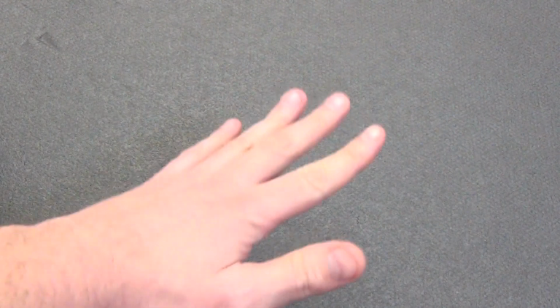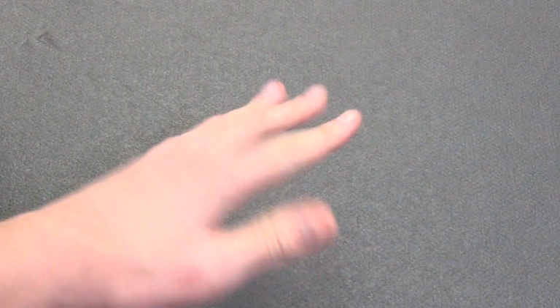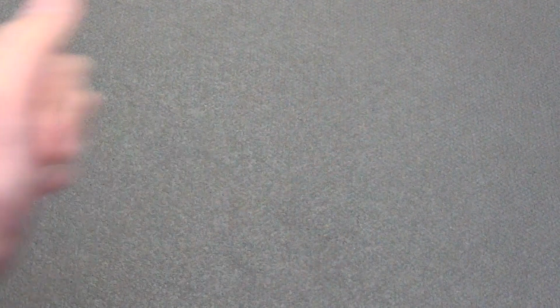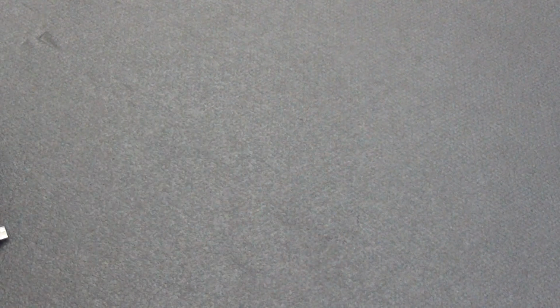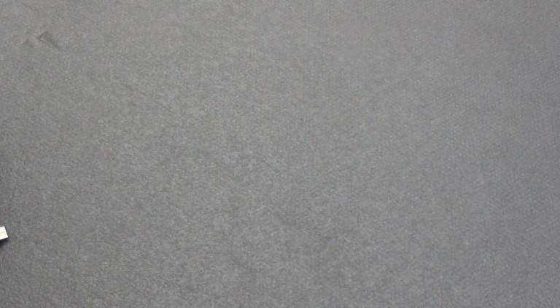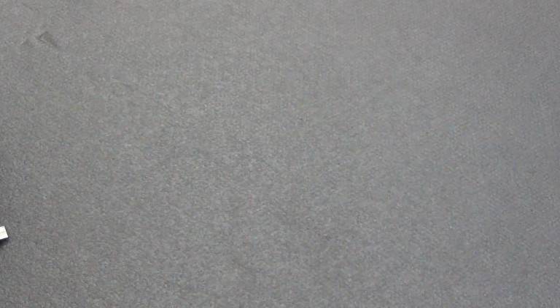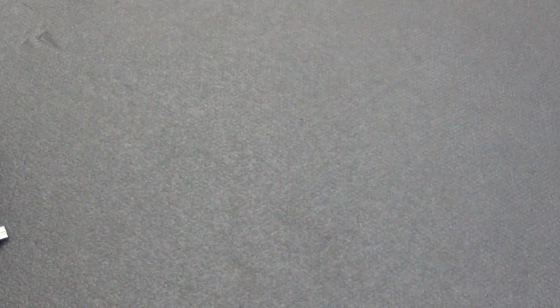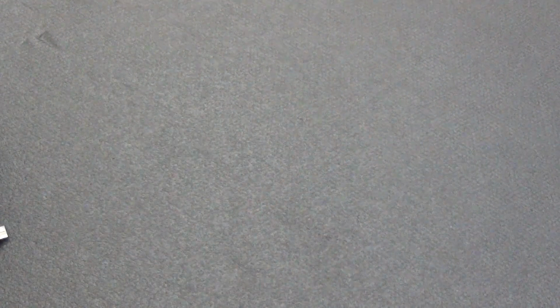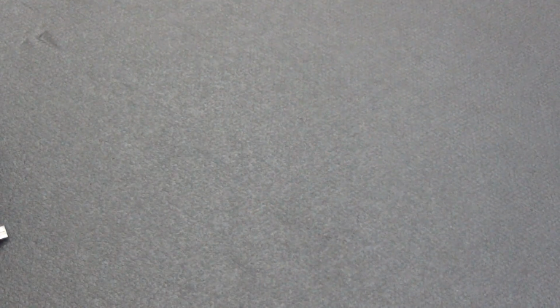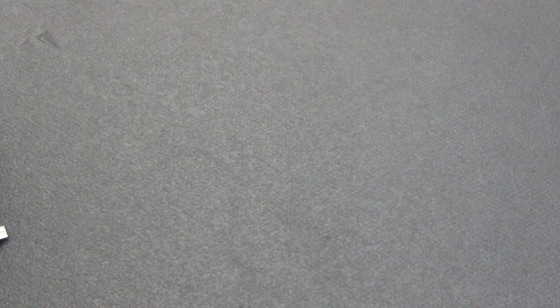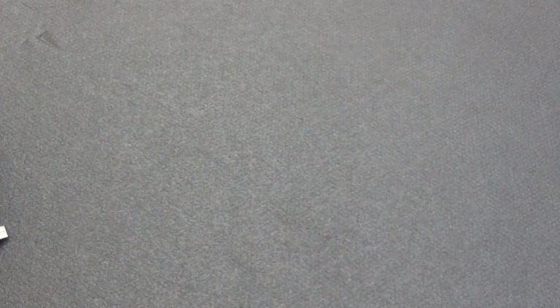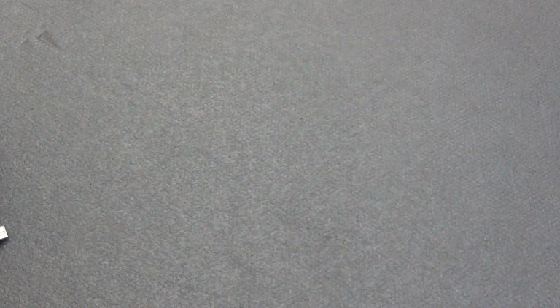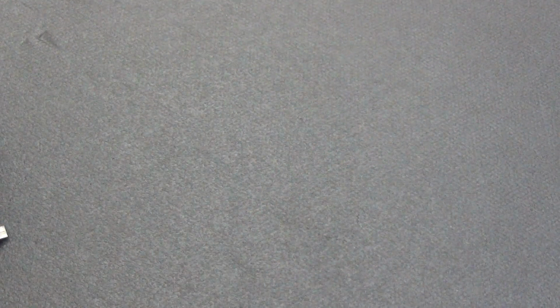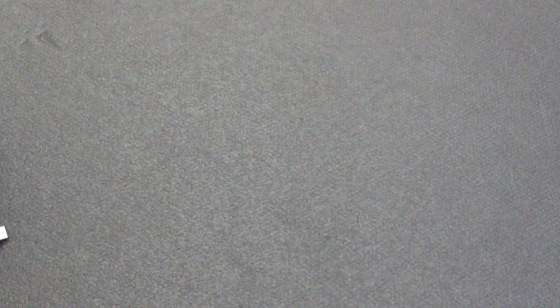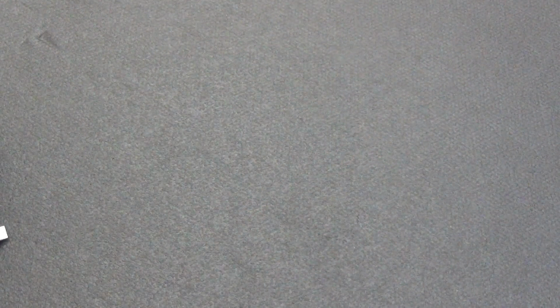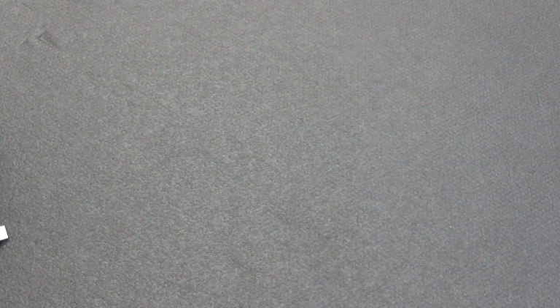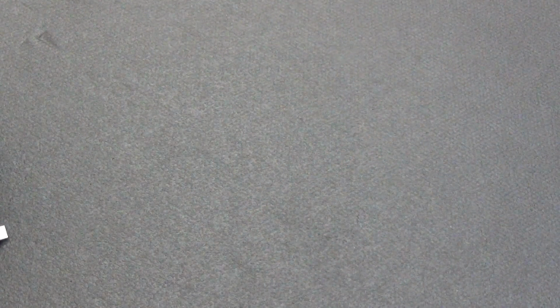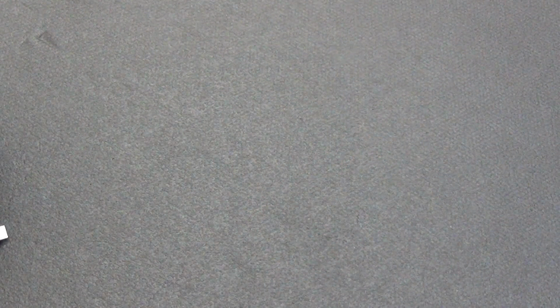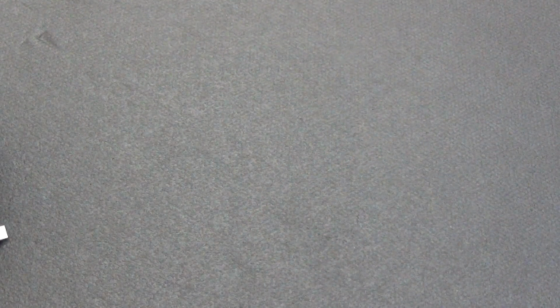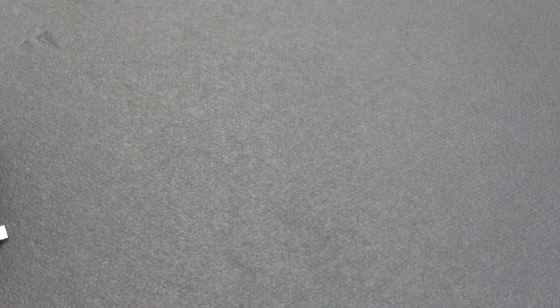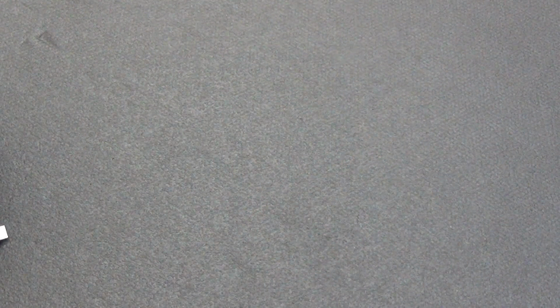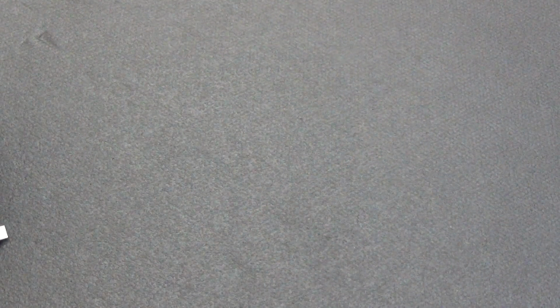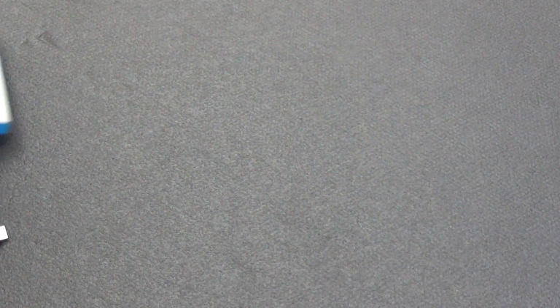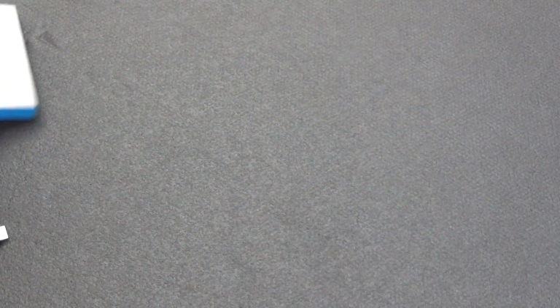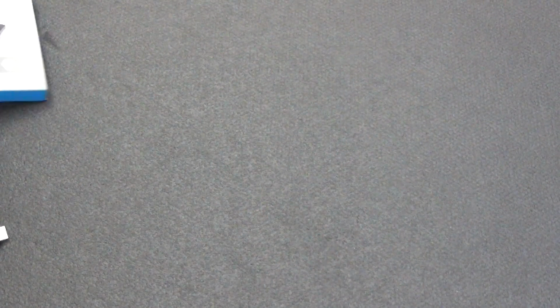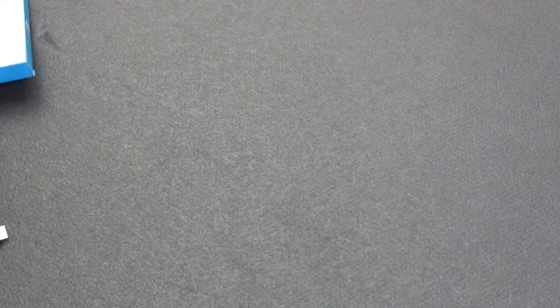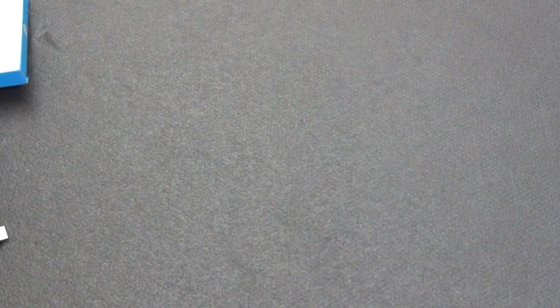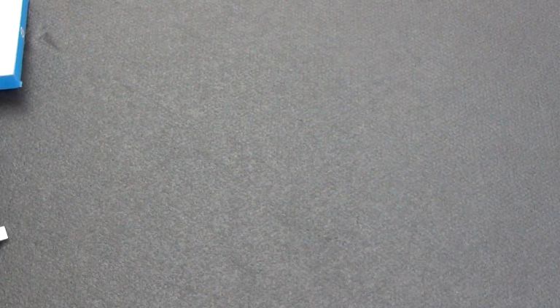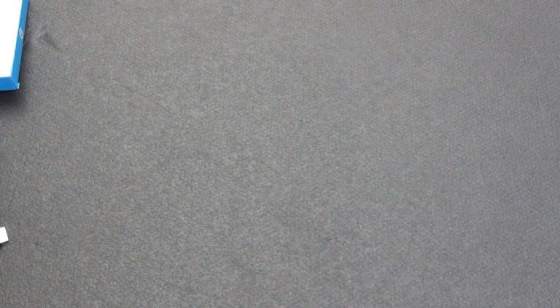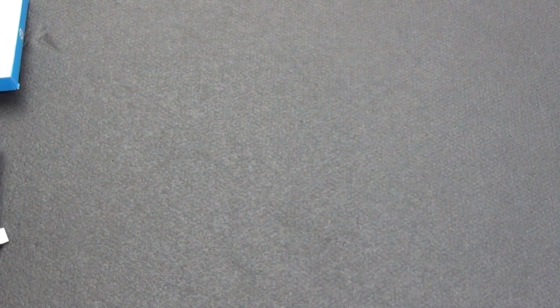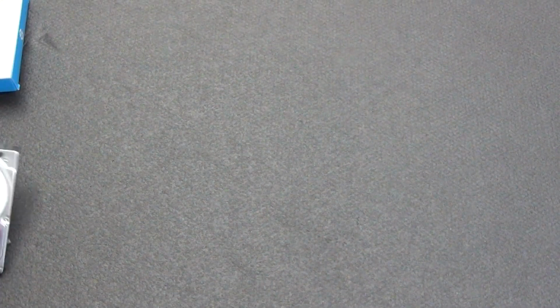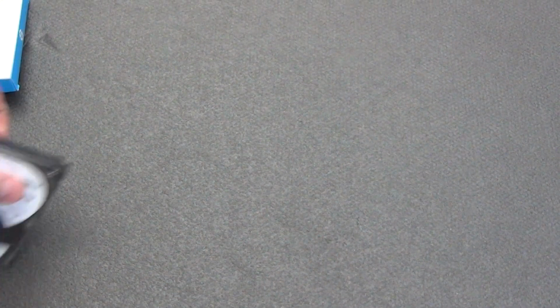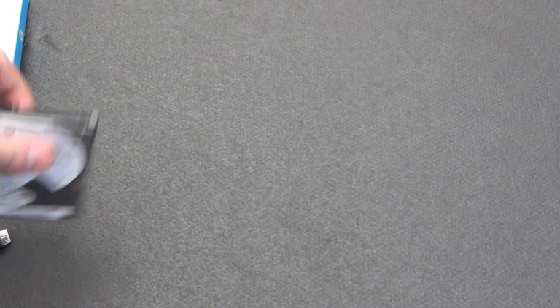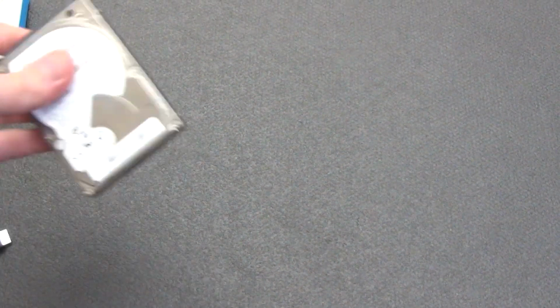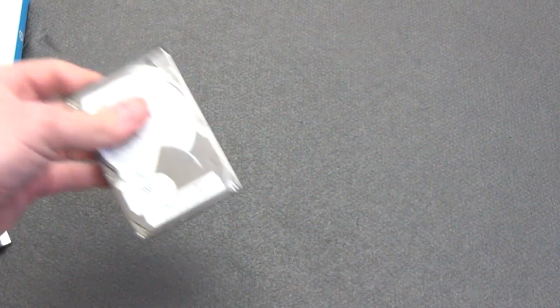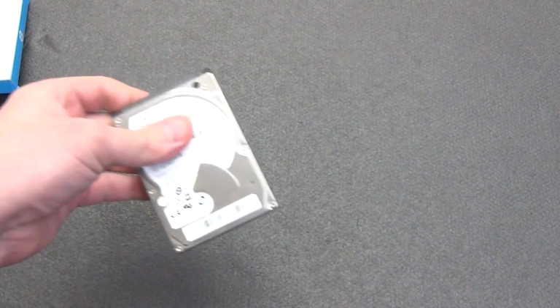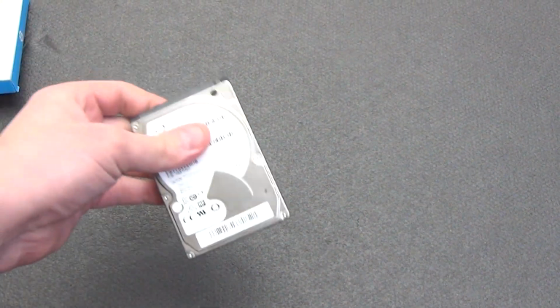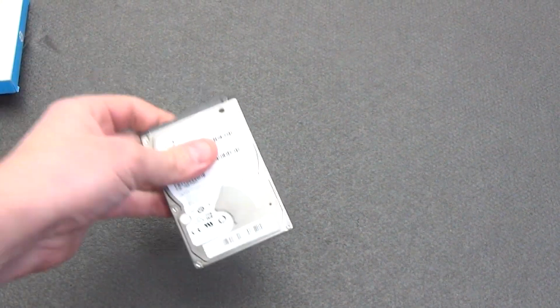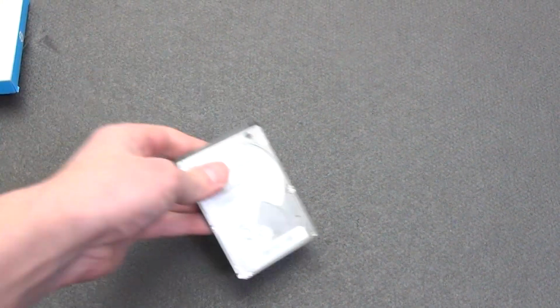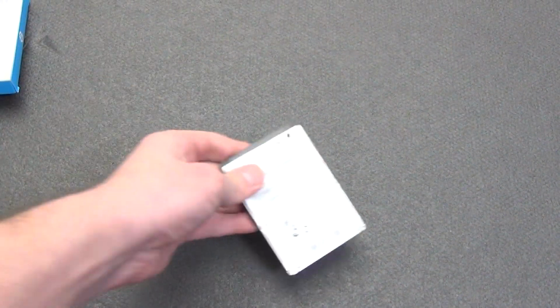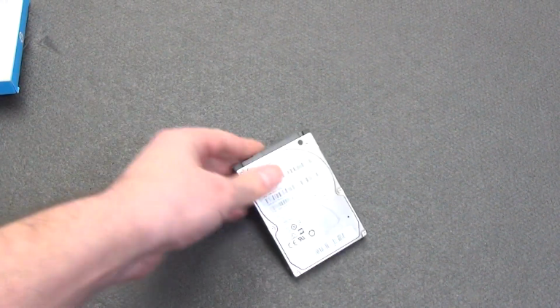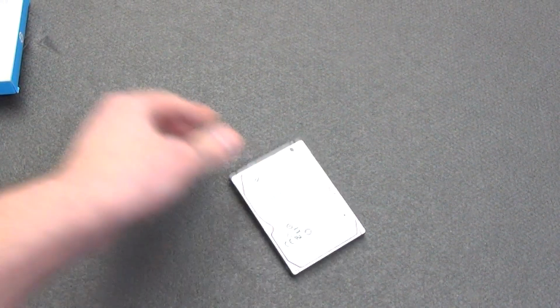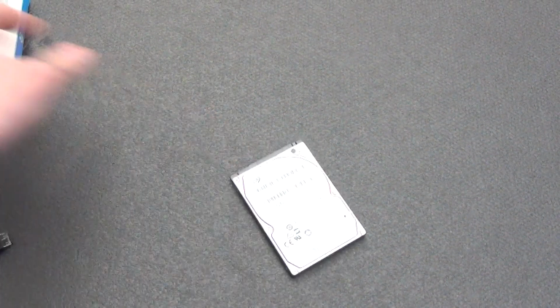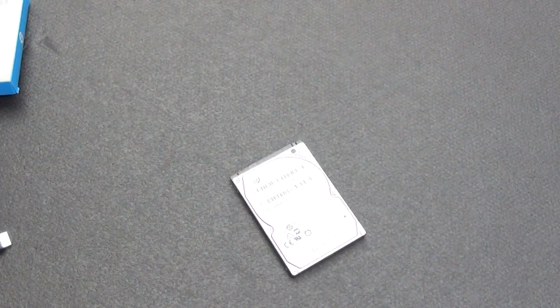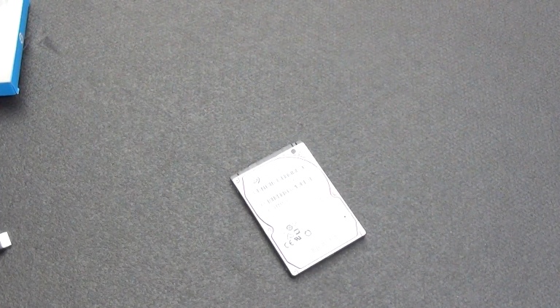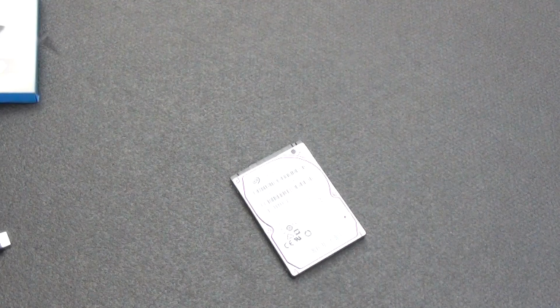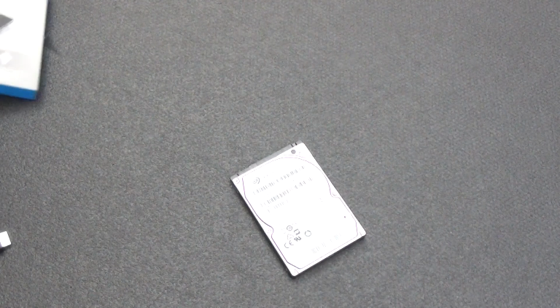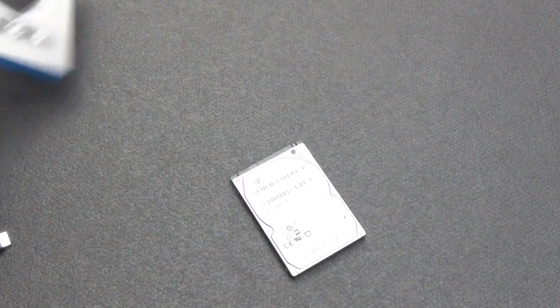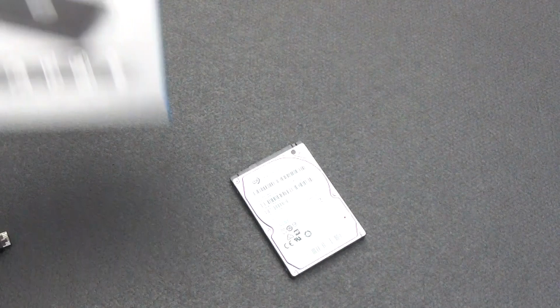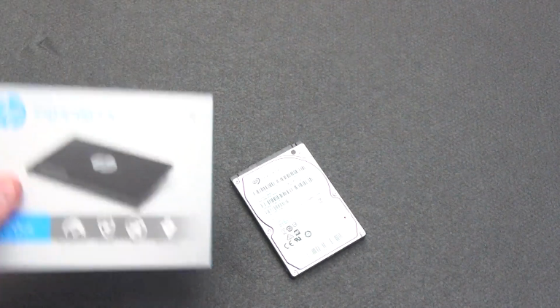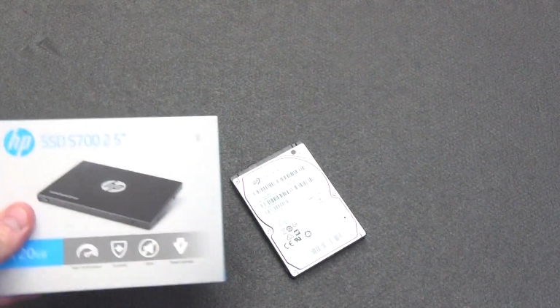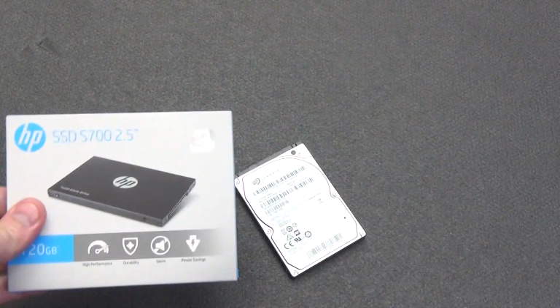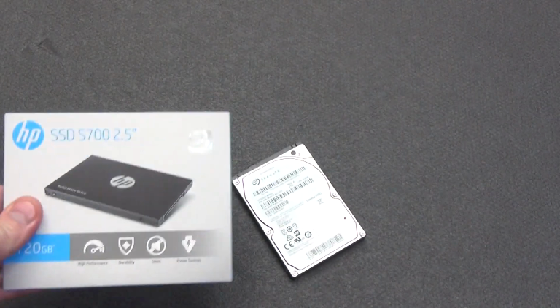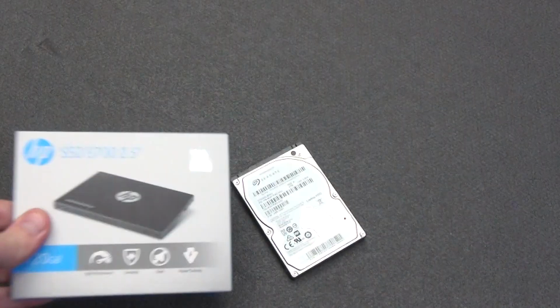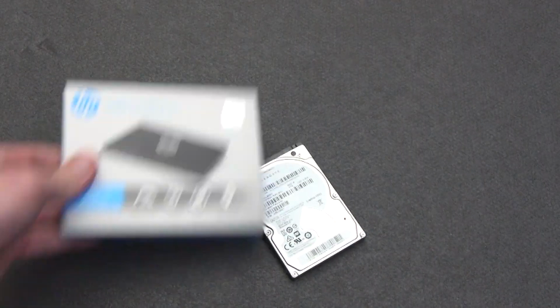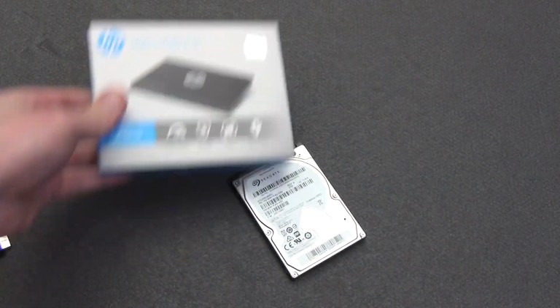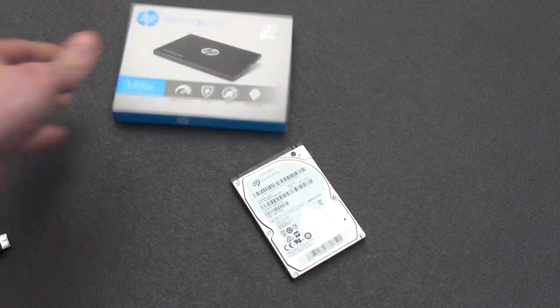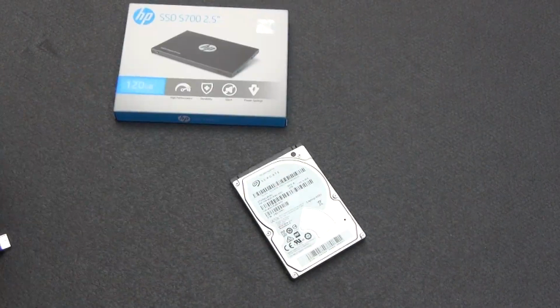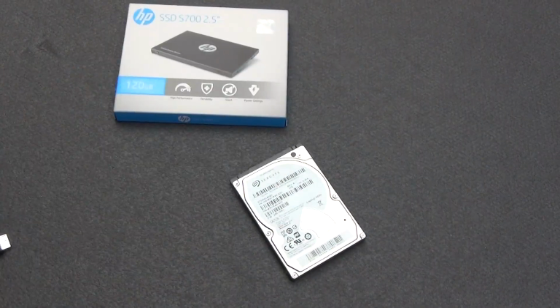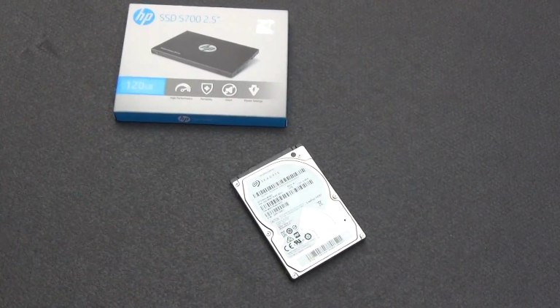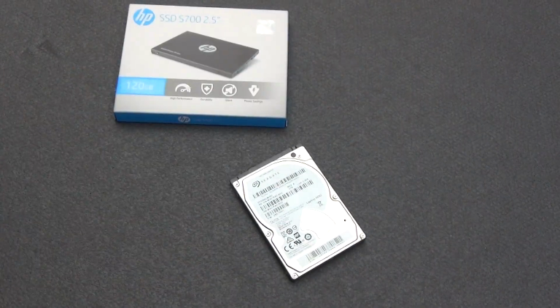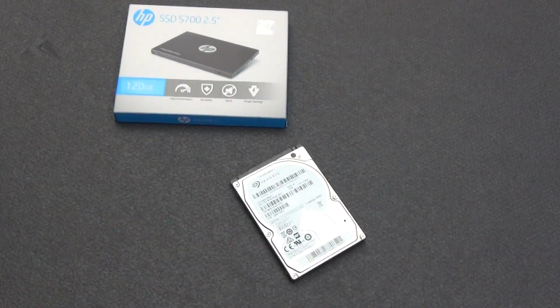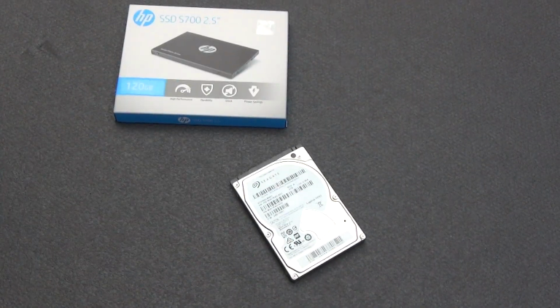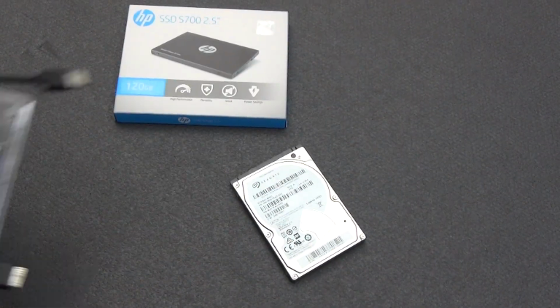Hello, dear friends. Today I want to show you how to make a USB flash drive from an old hard drive or SSD drive.